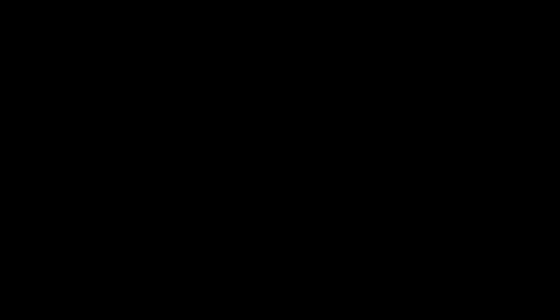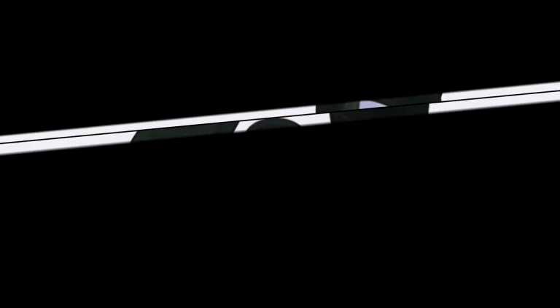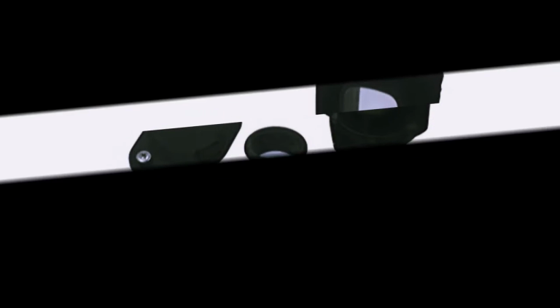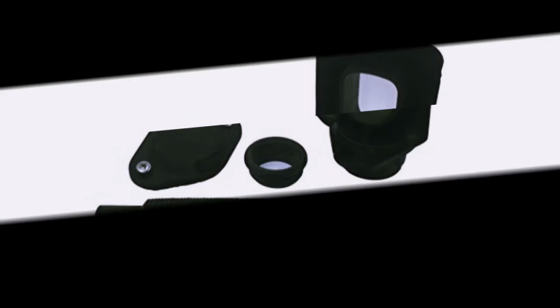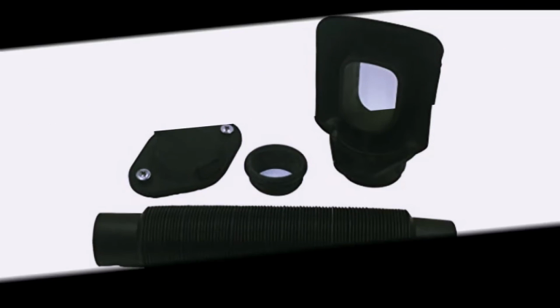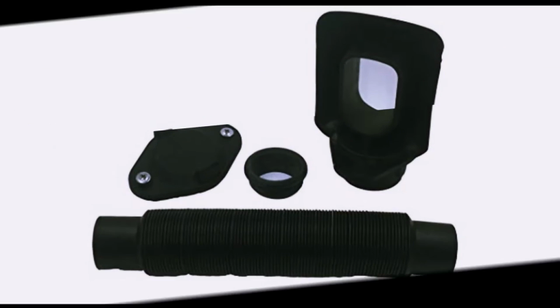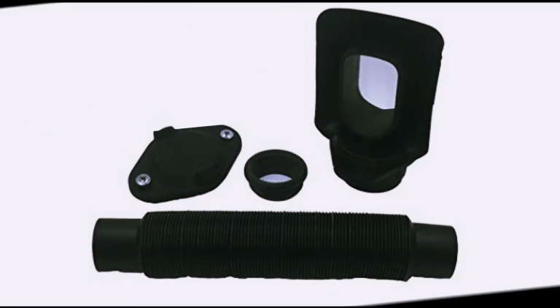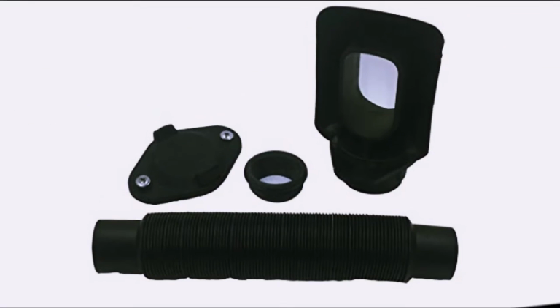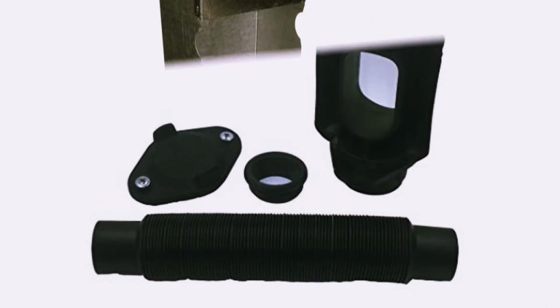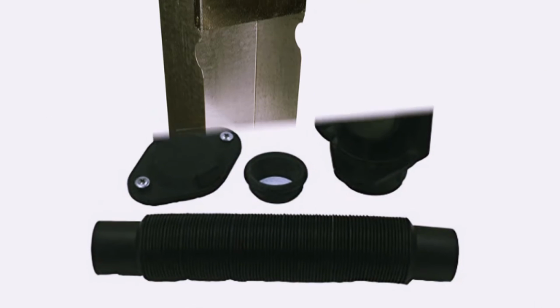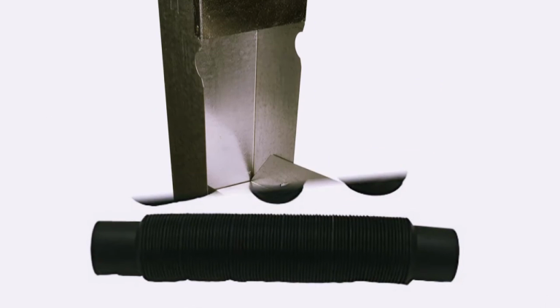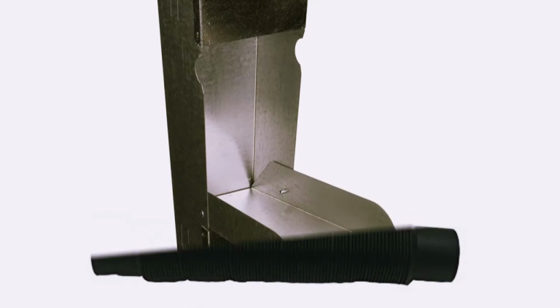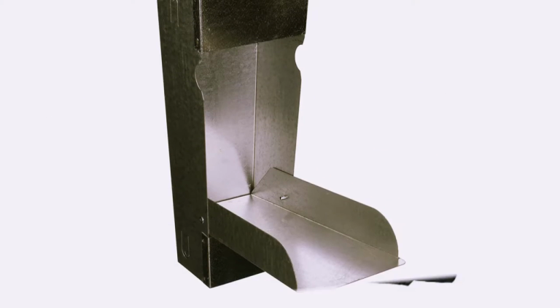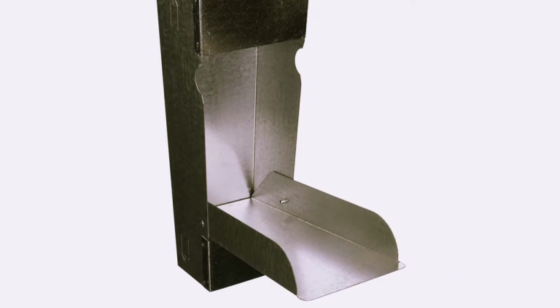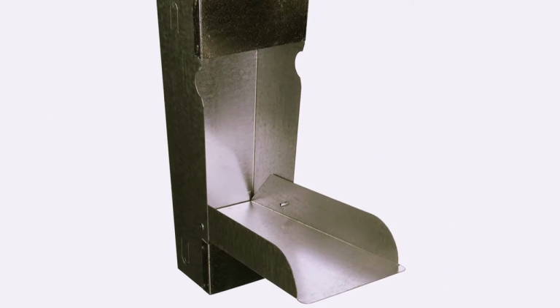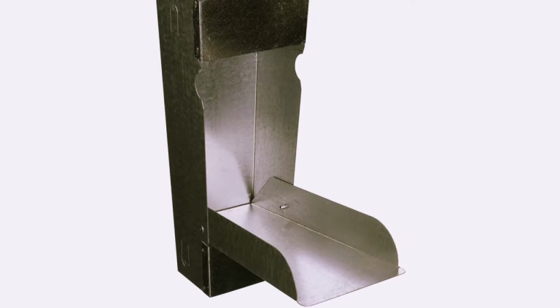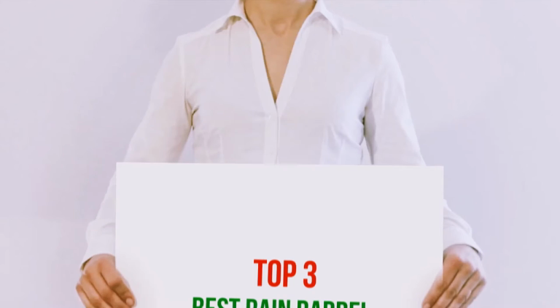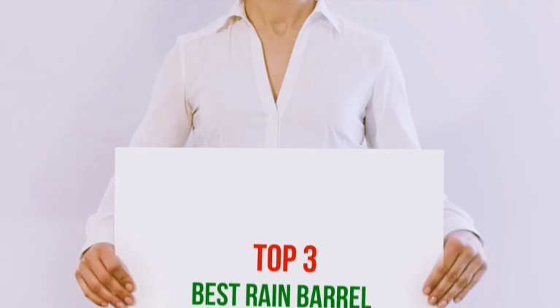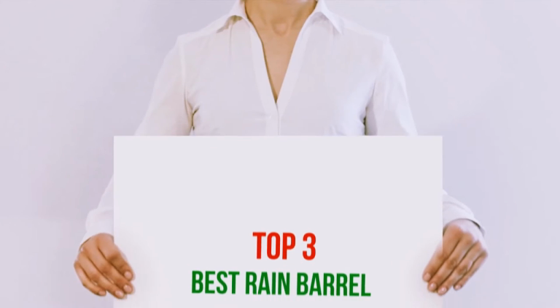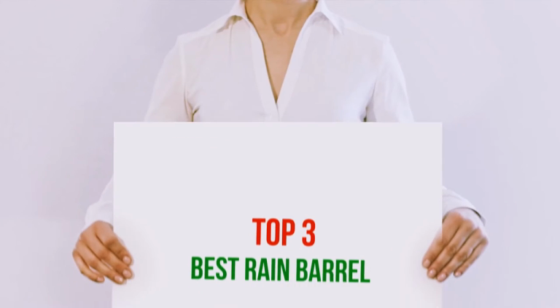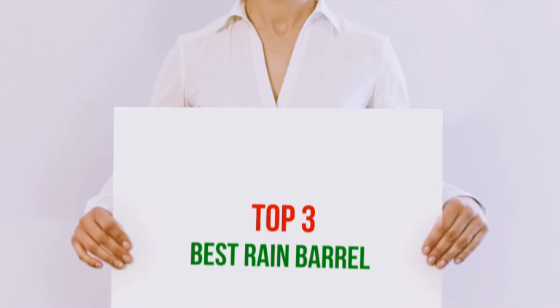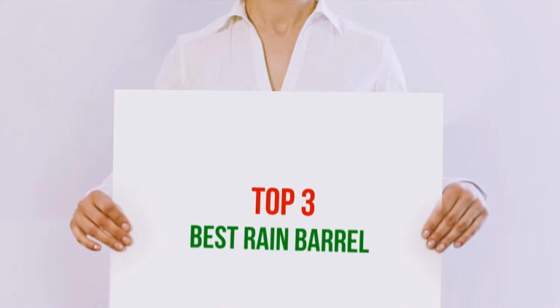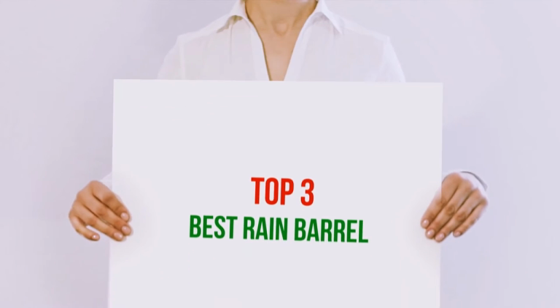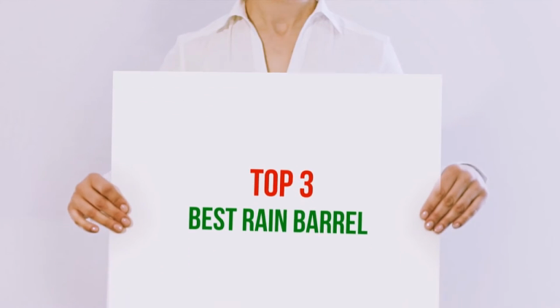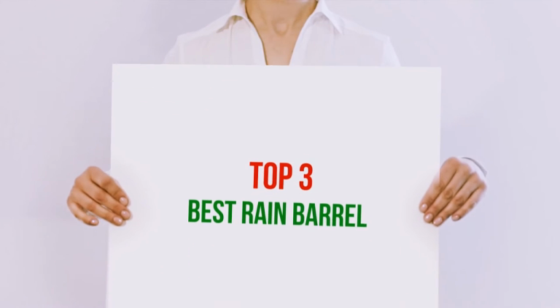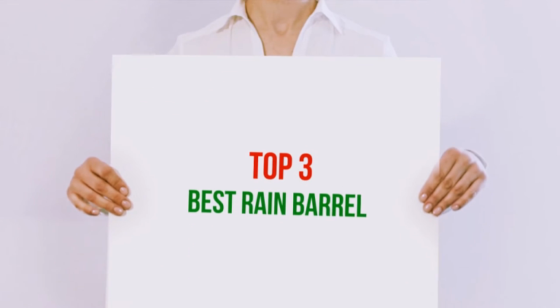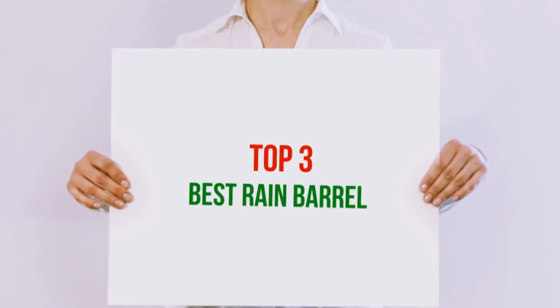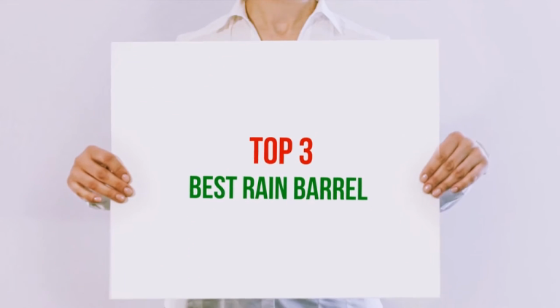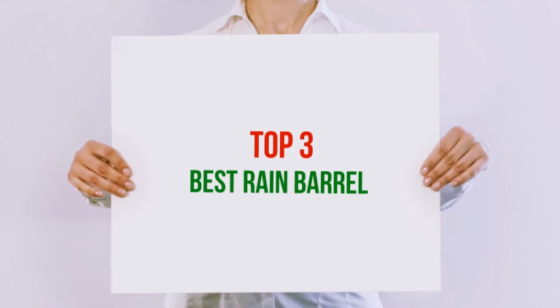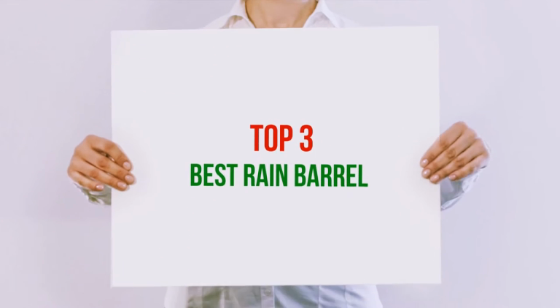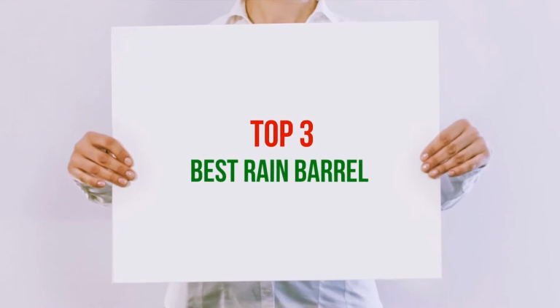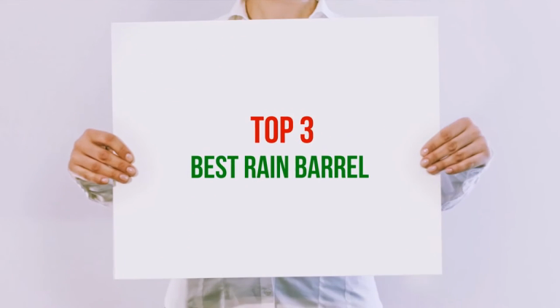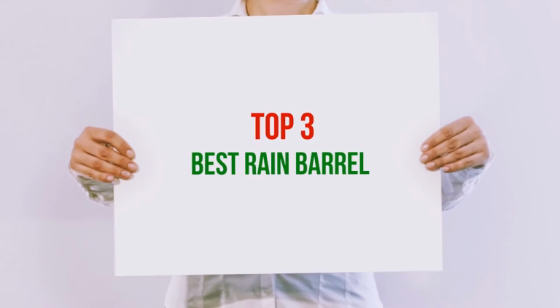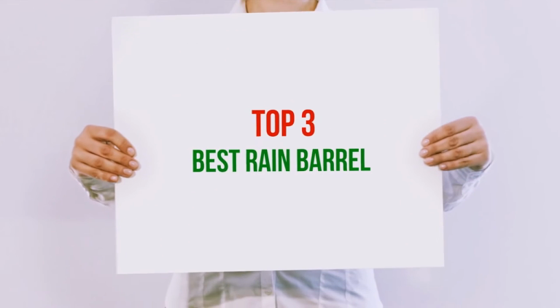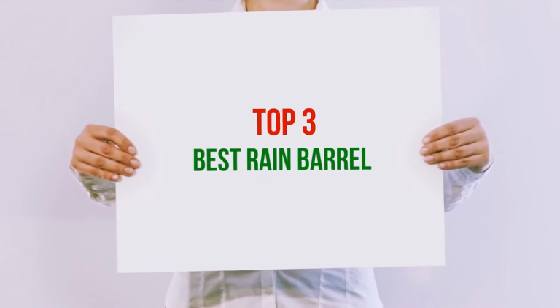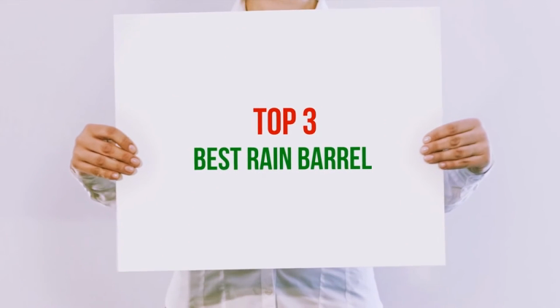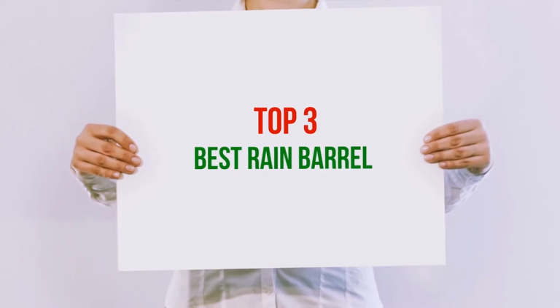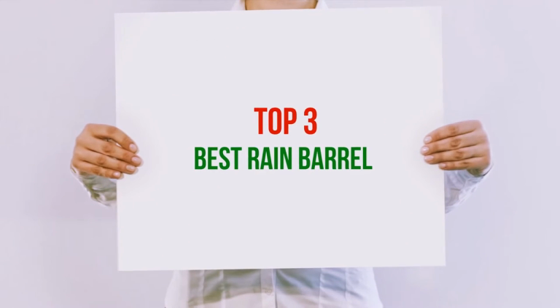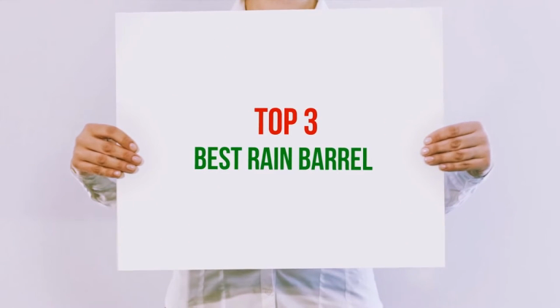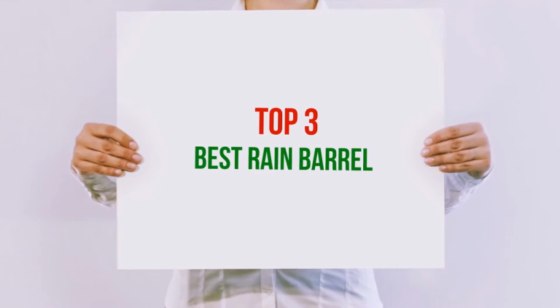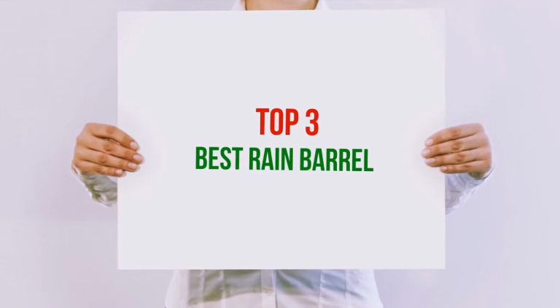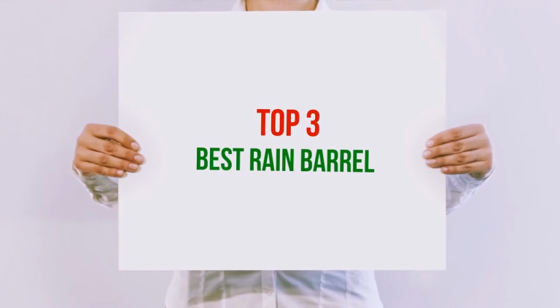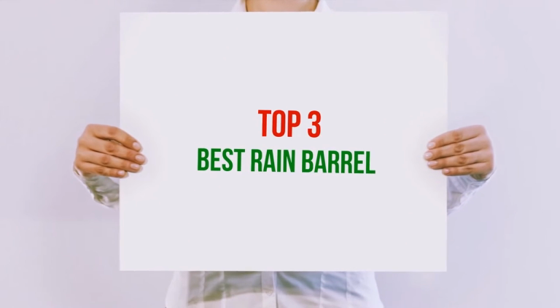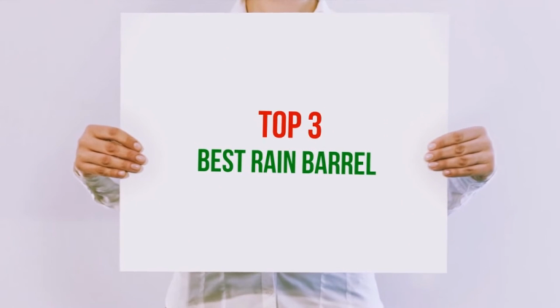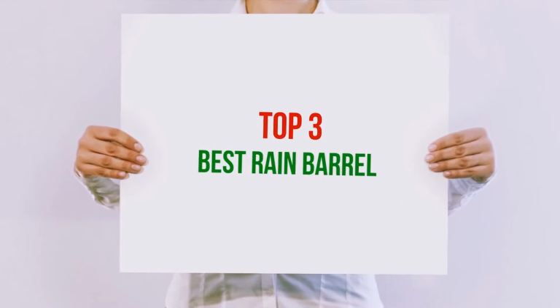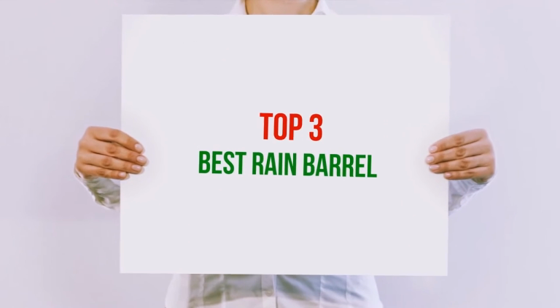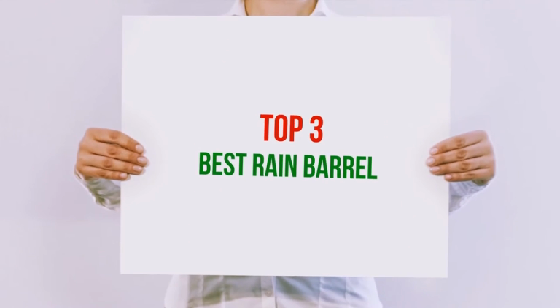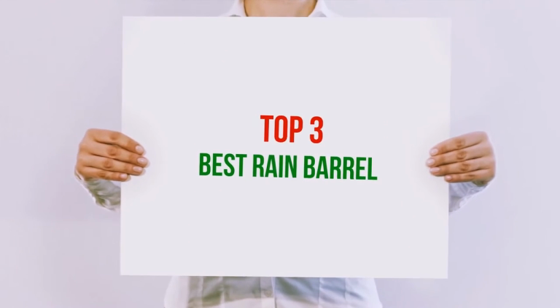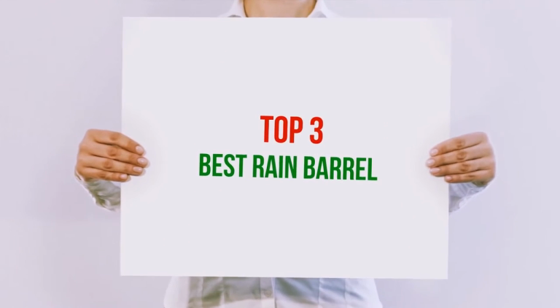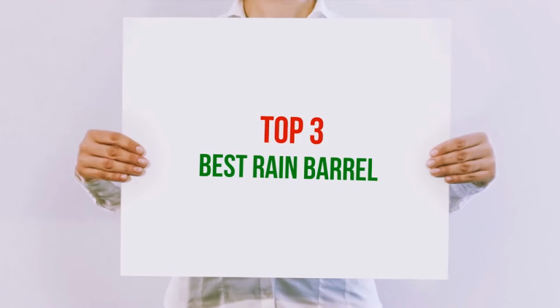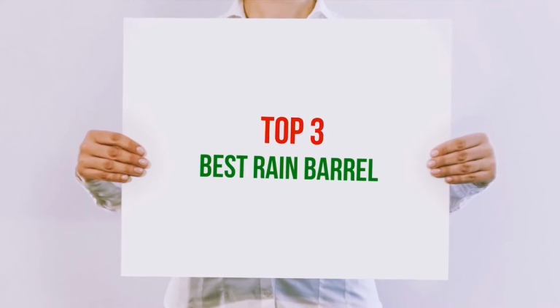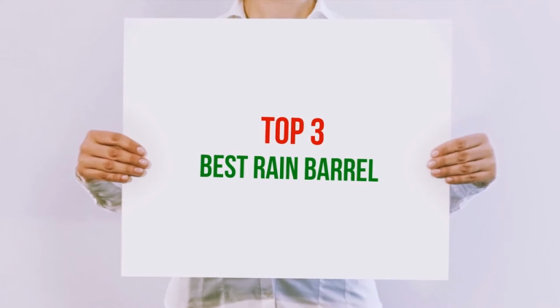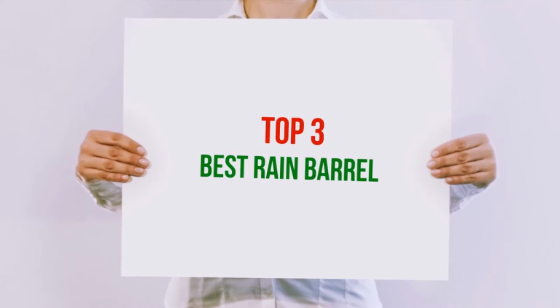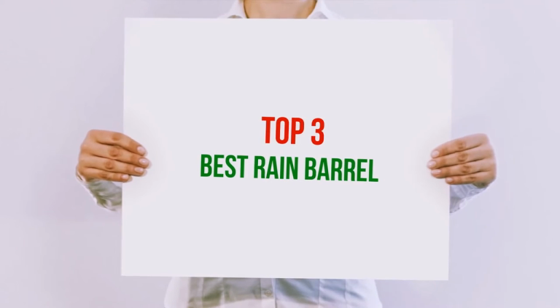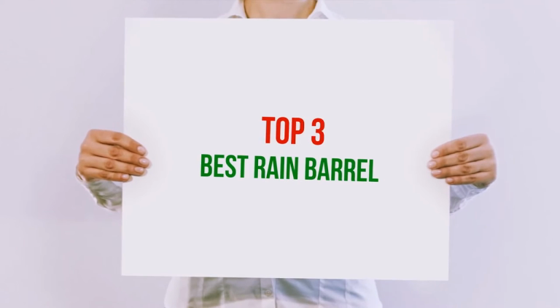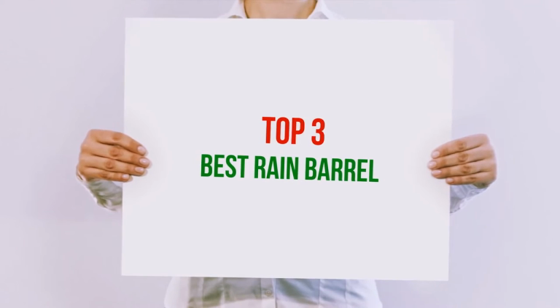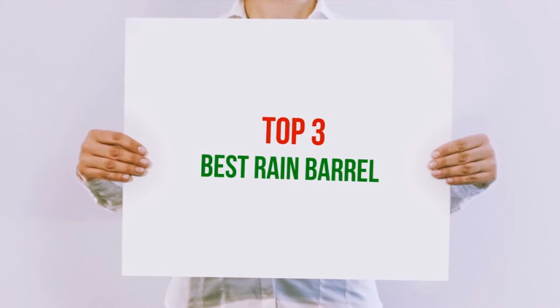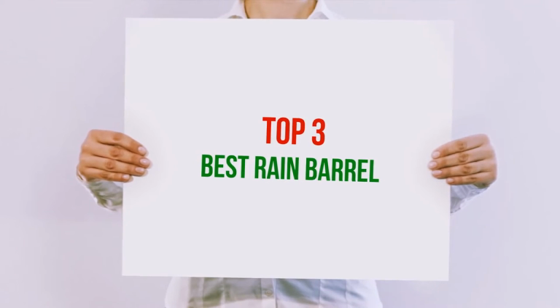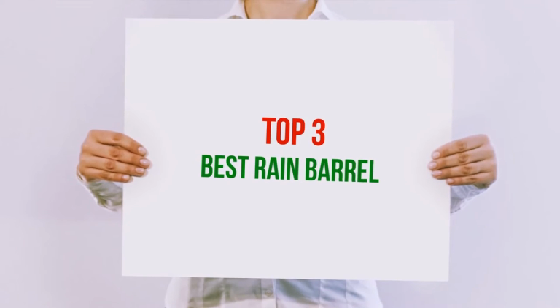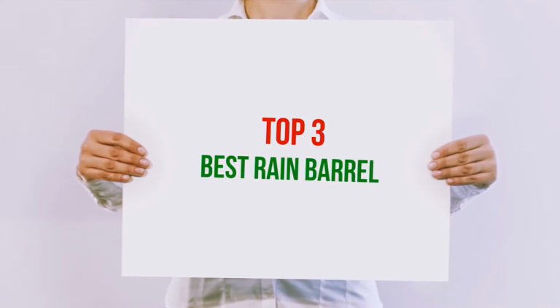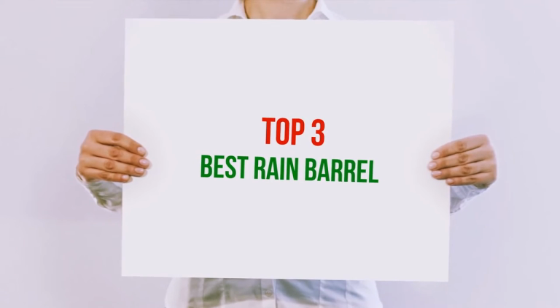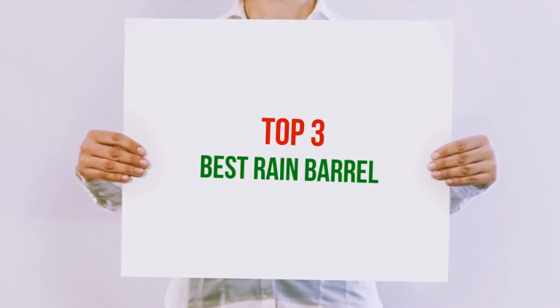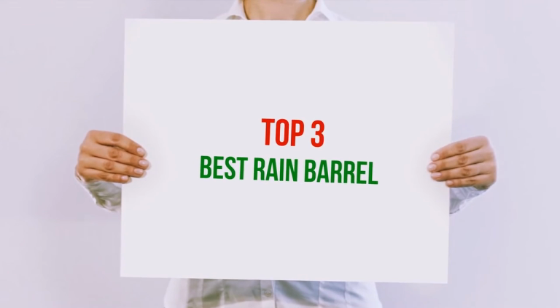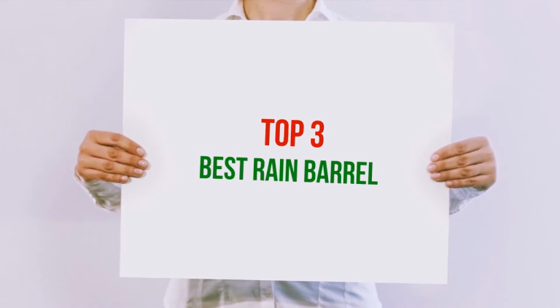Hi guys, welcome back to my channel. In today's video, we gonna check out top 3 best rain barrel.